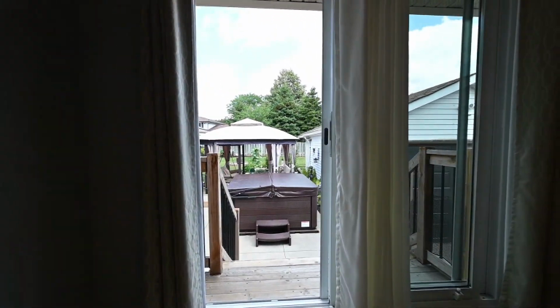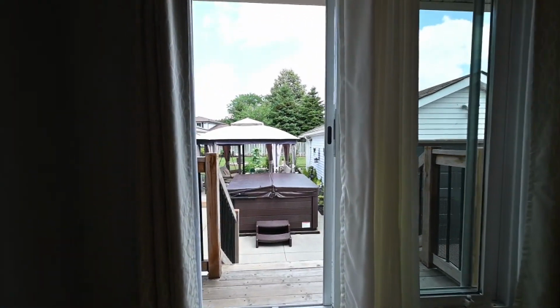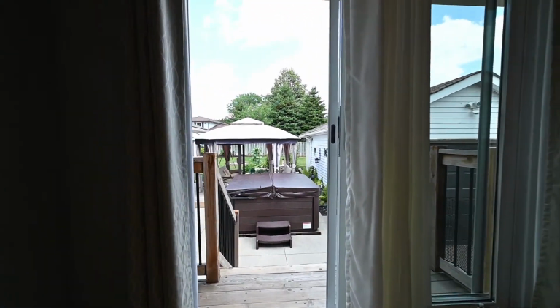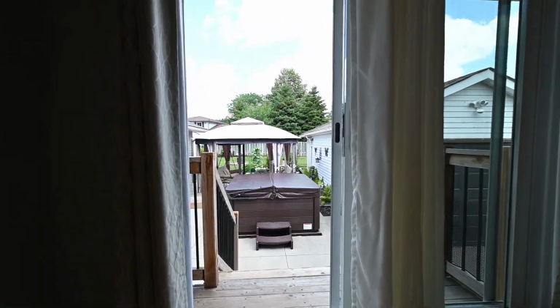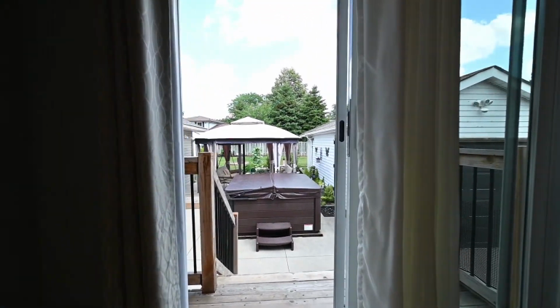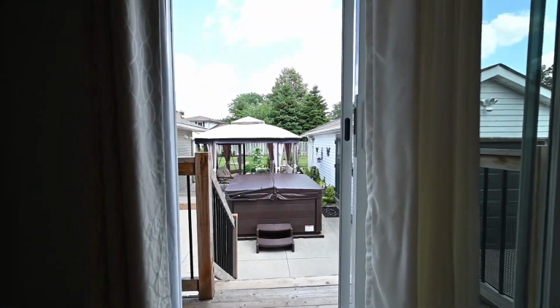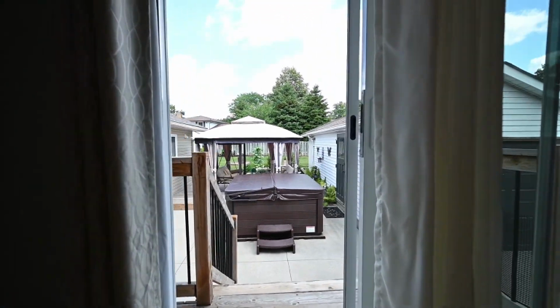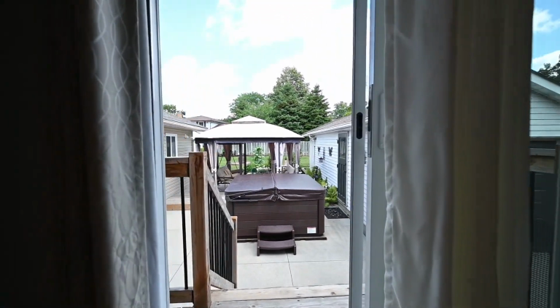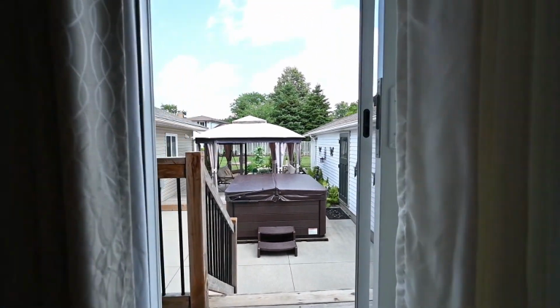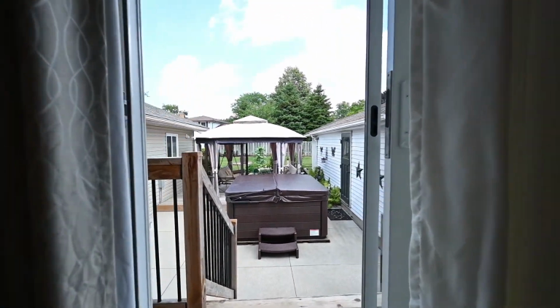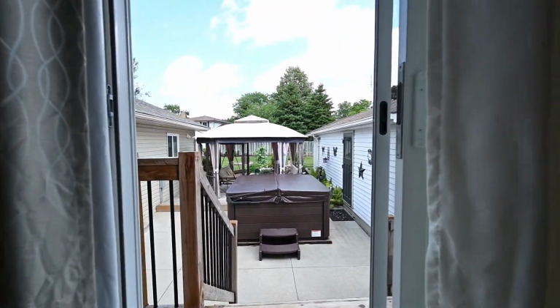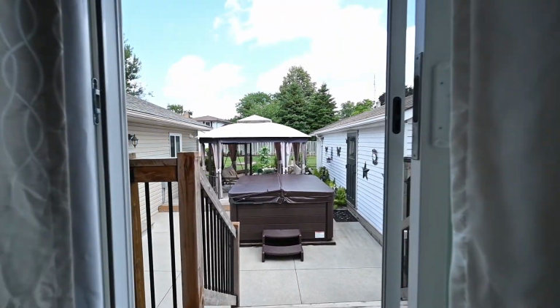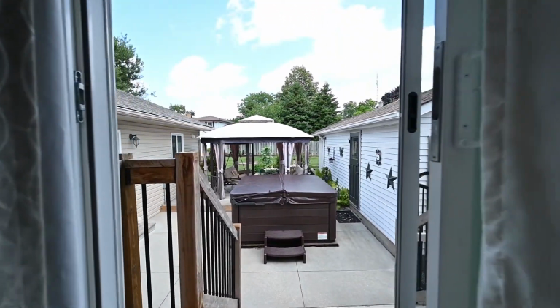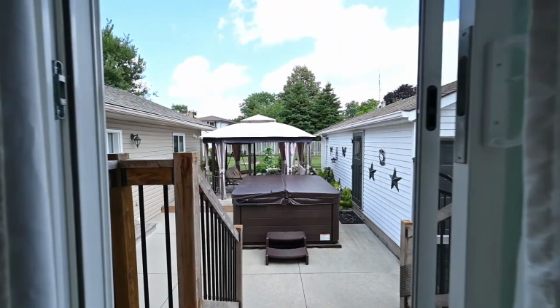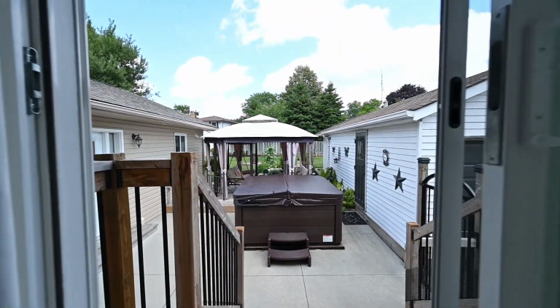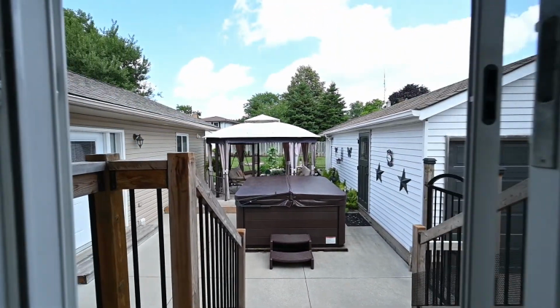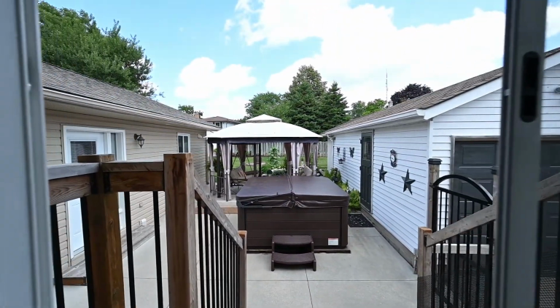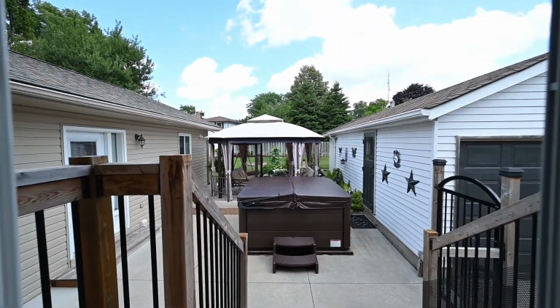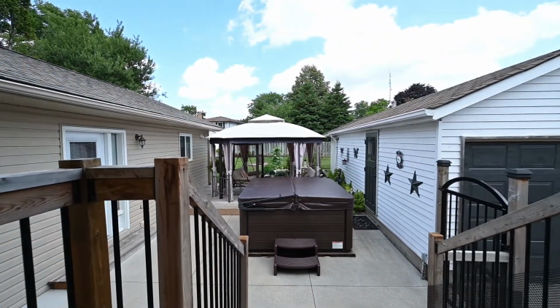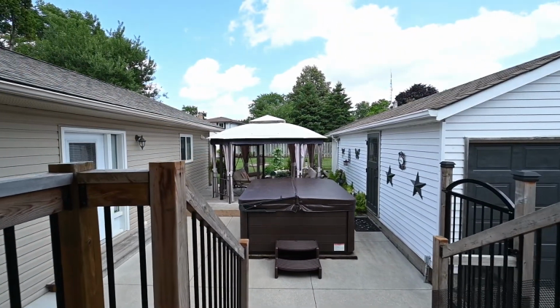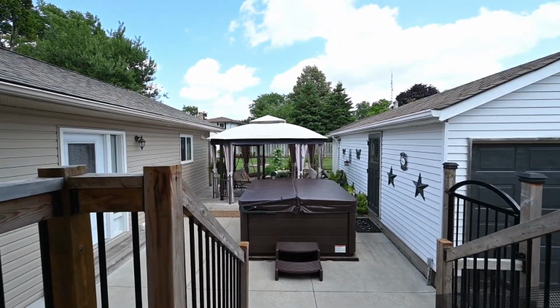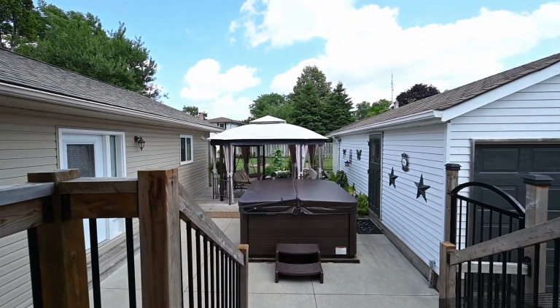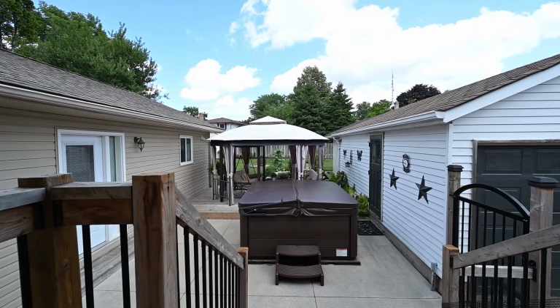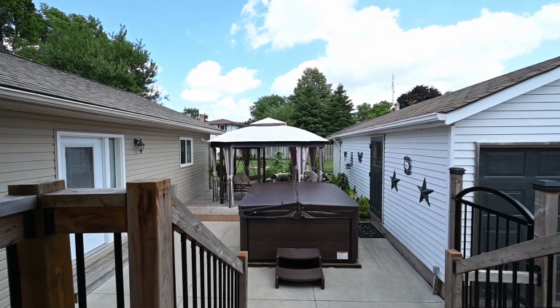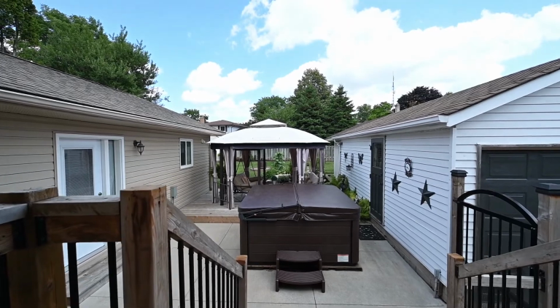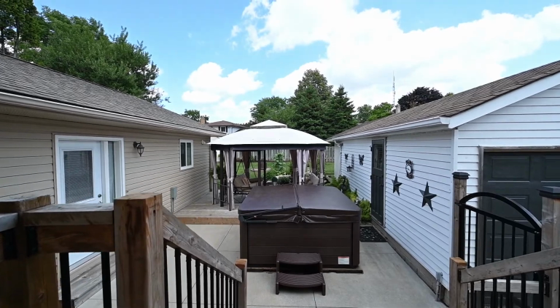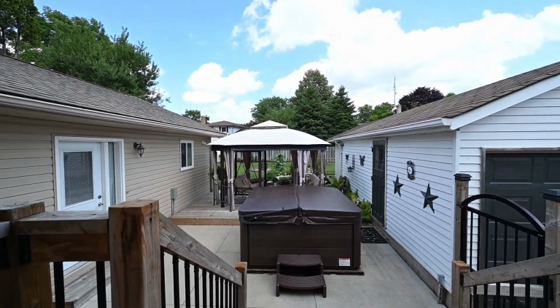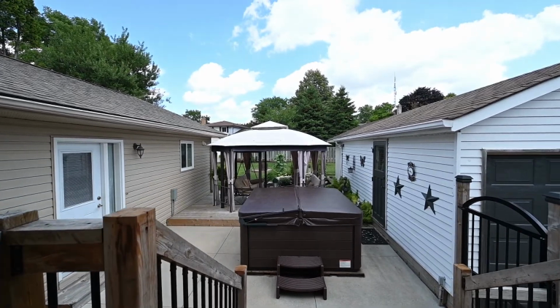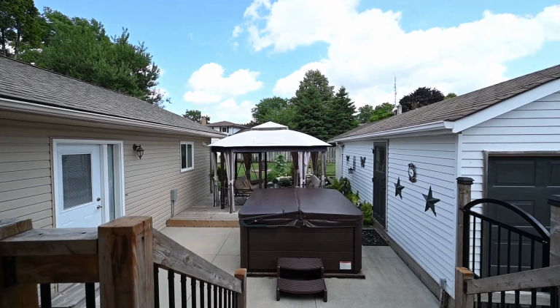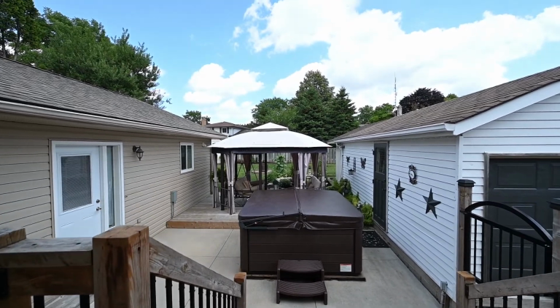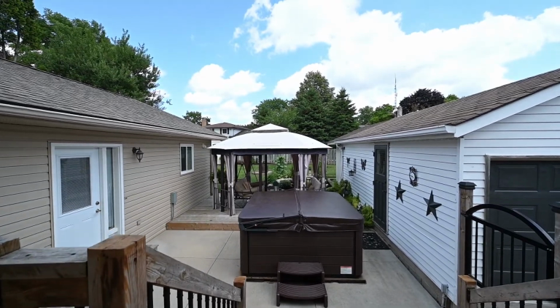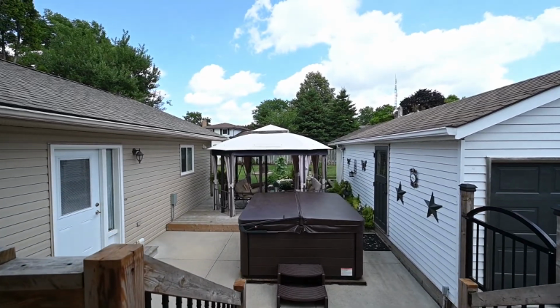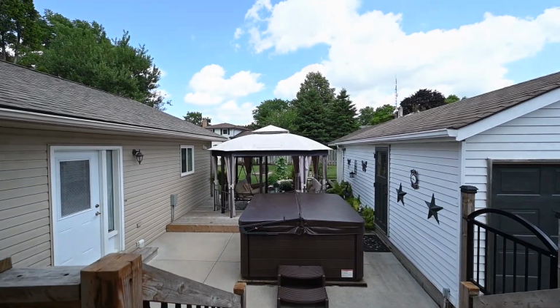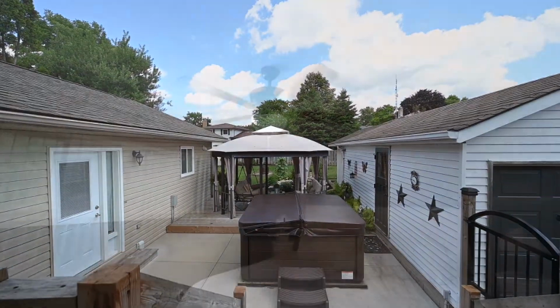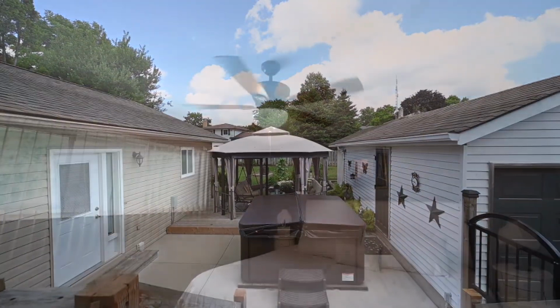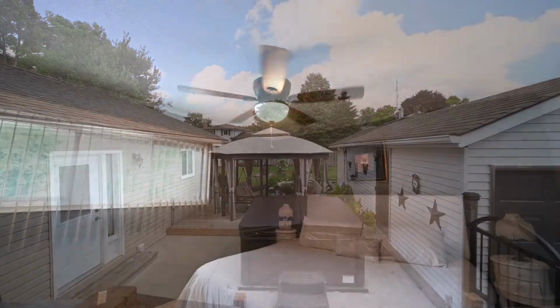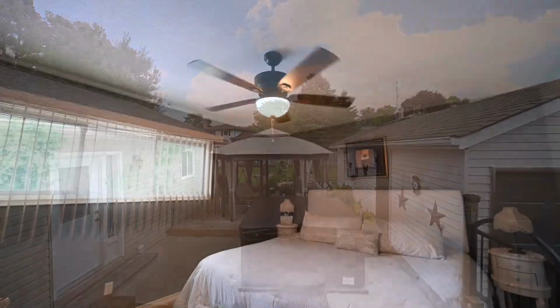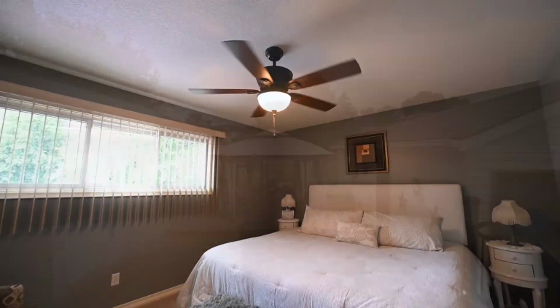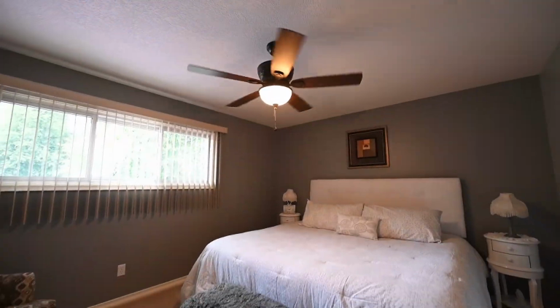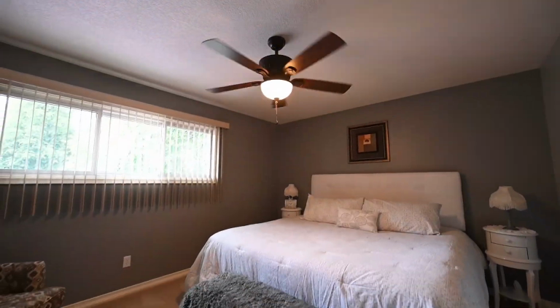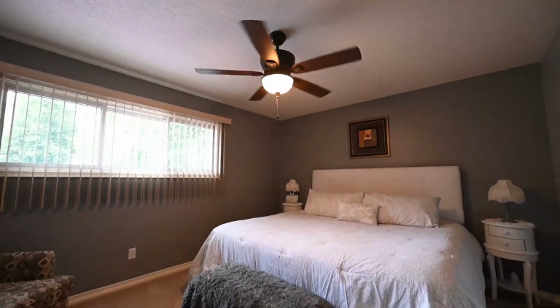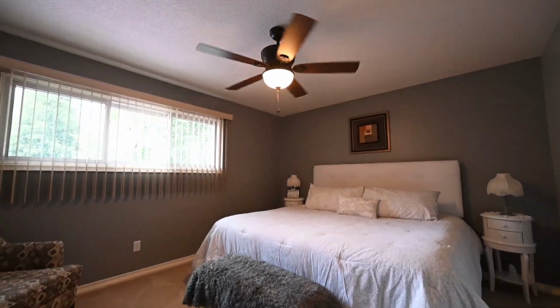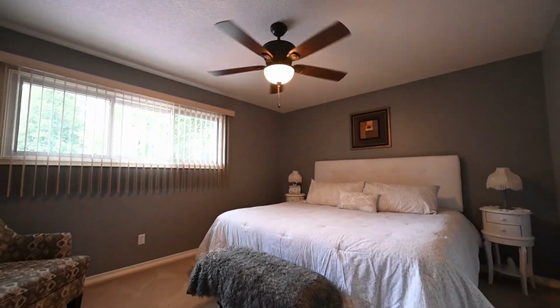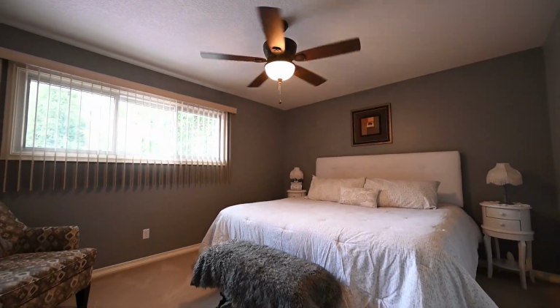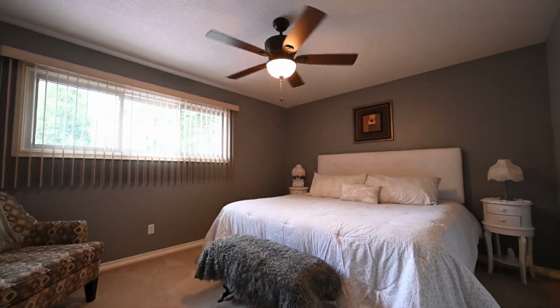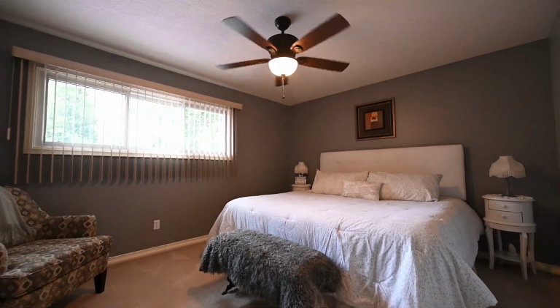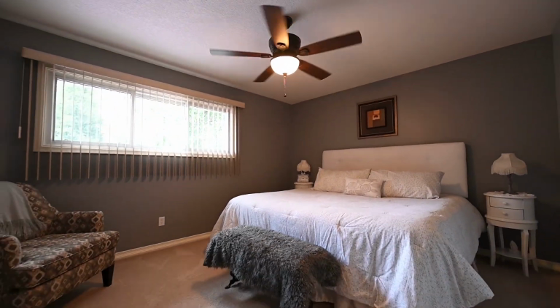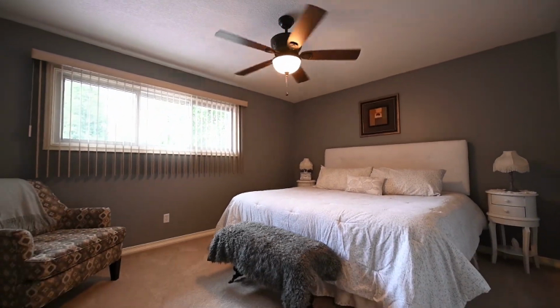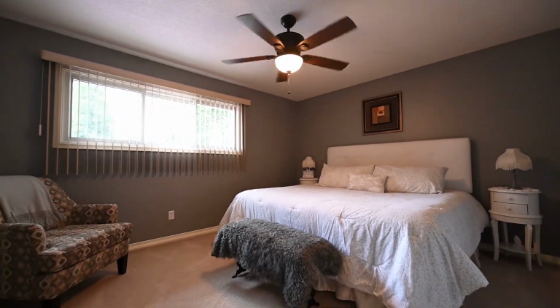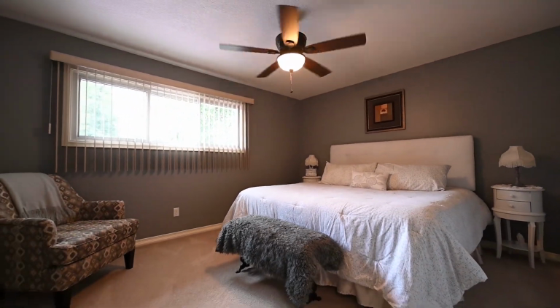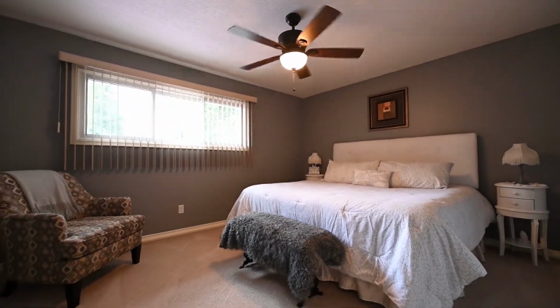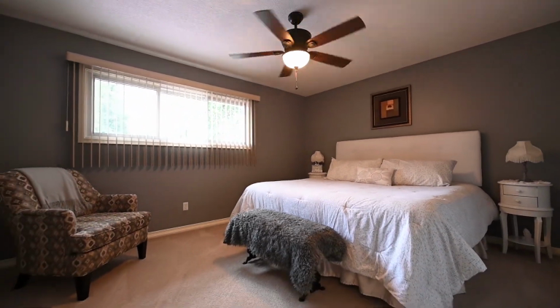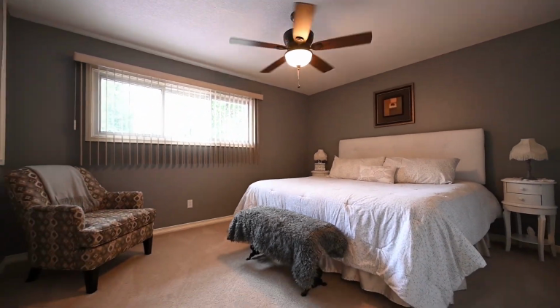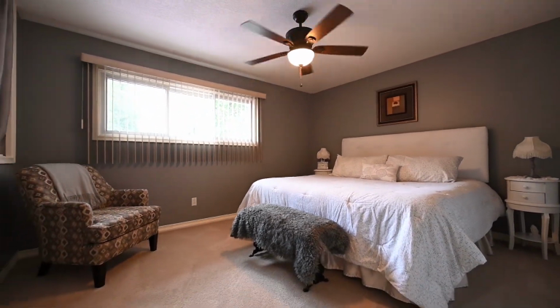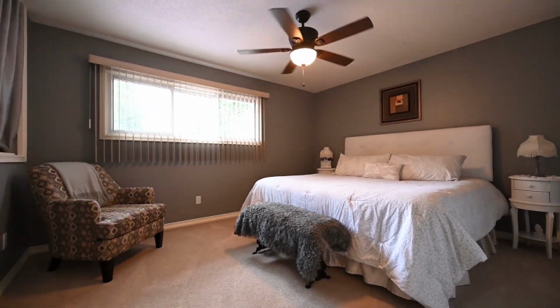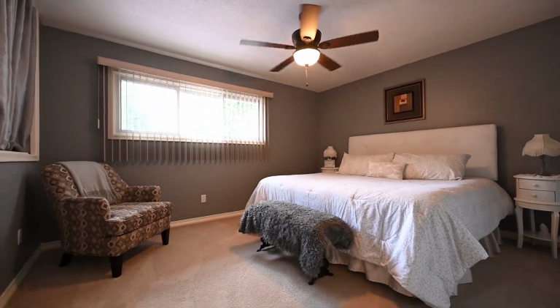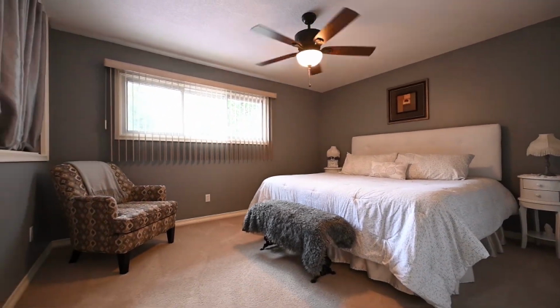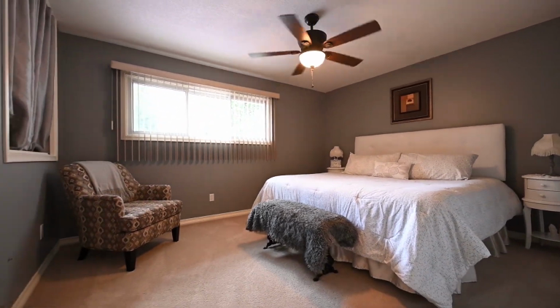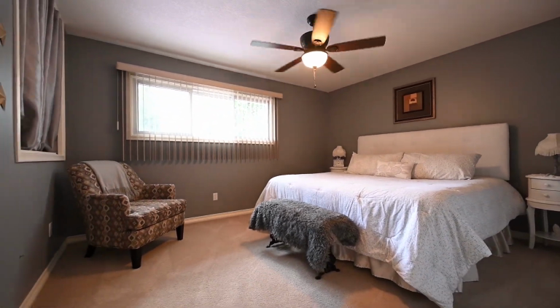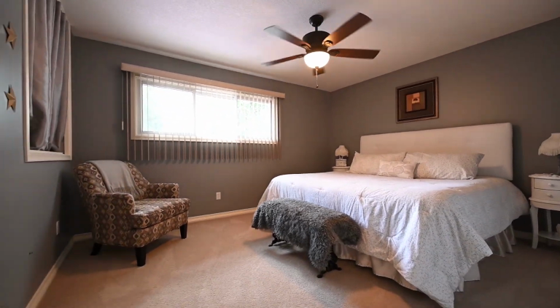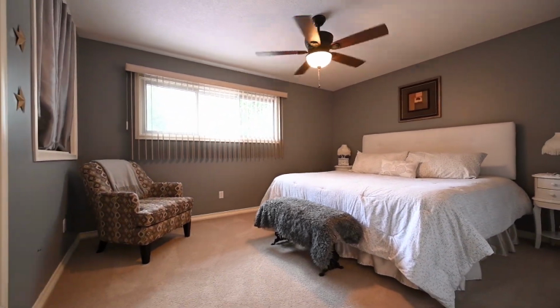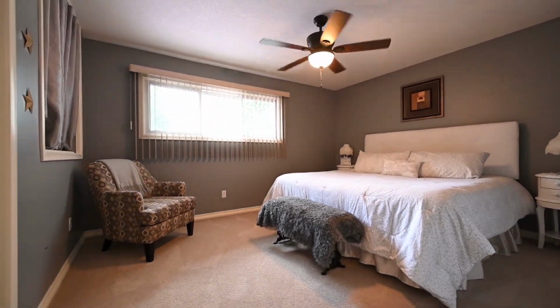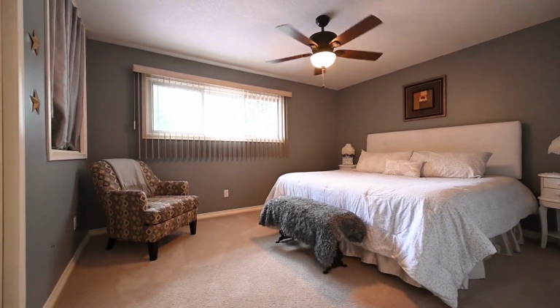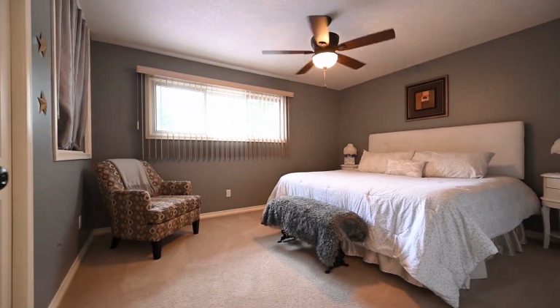The backyard walkout is at the dining space. Just down the hall are the bedrooms and the main bath.